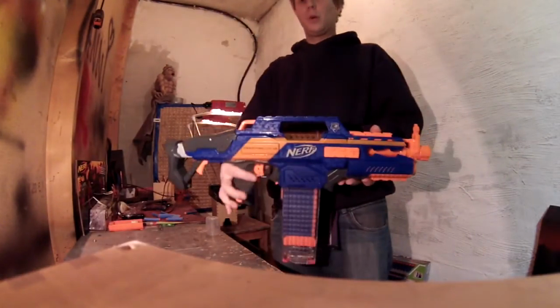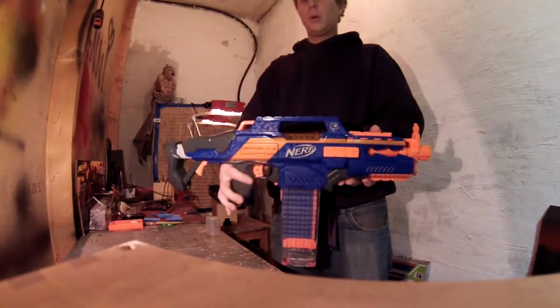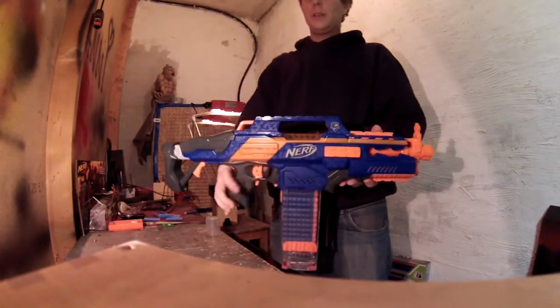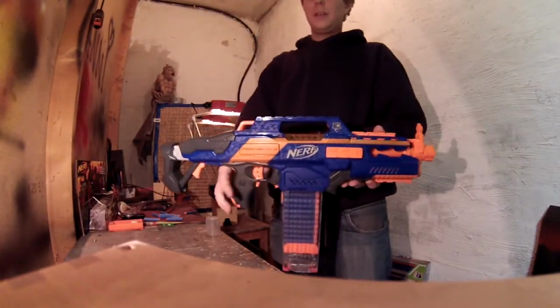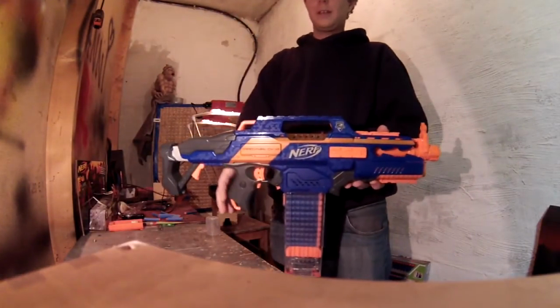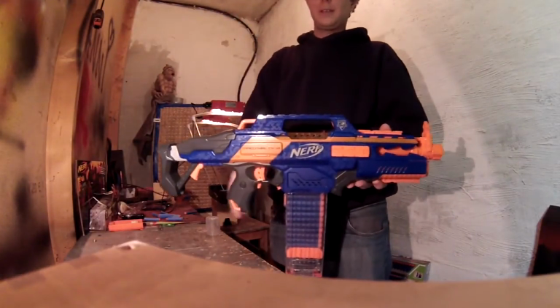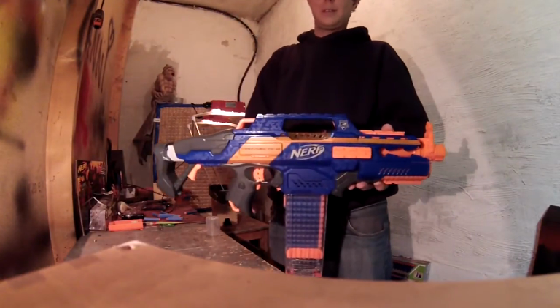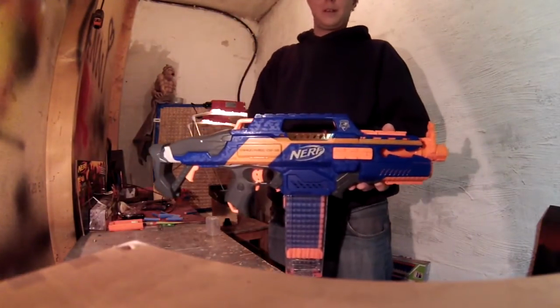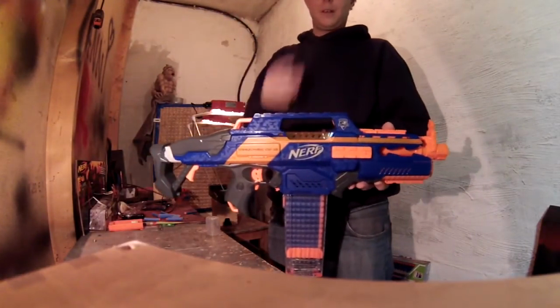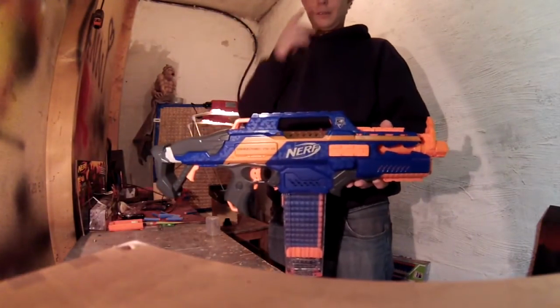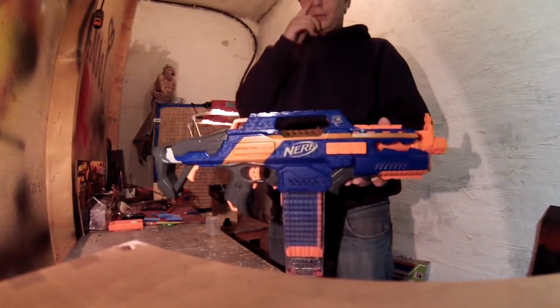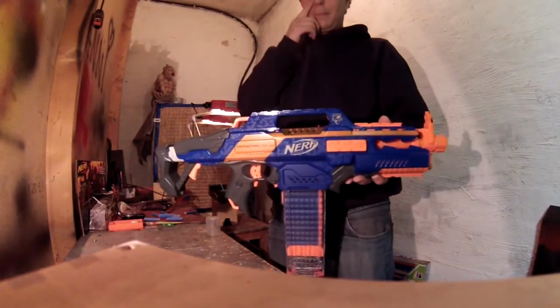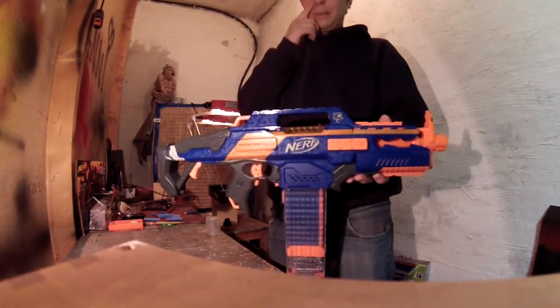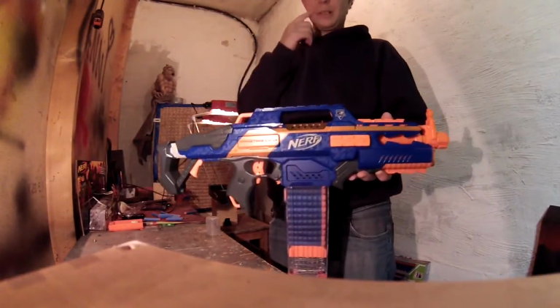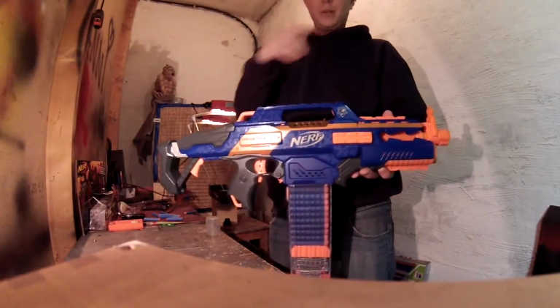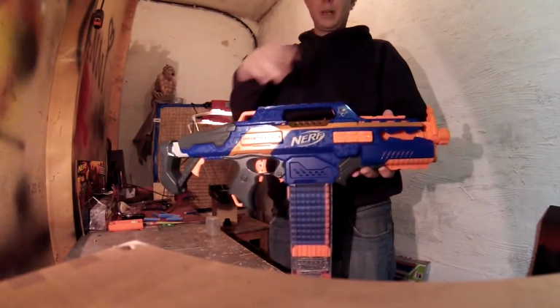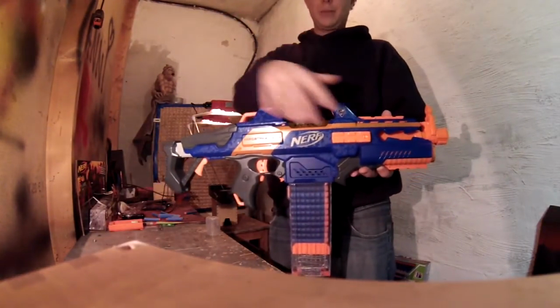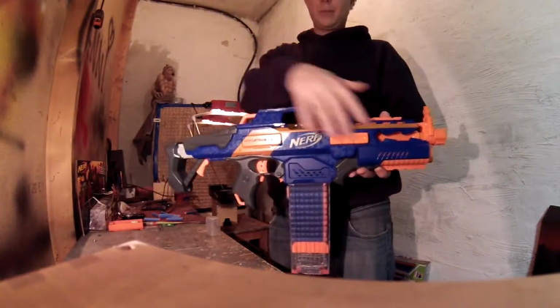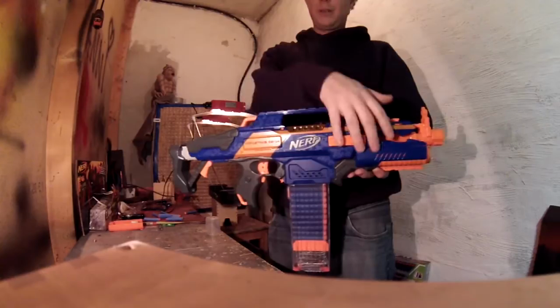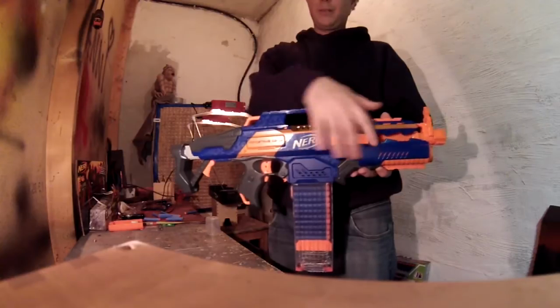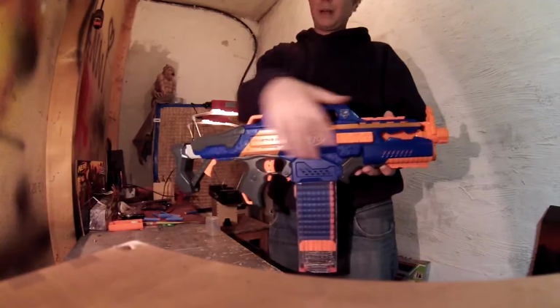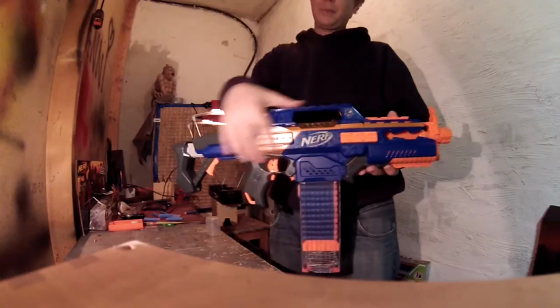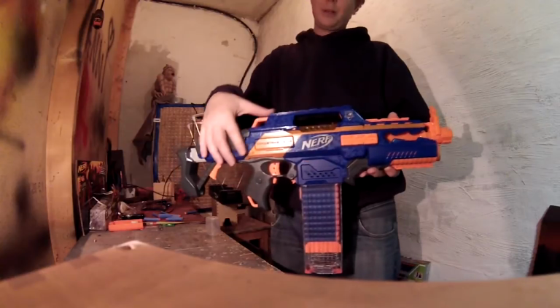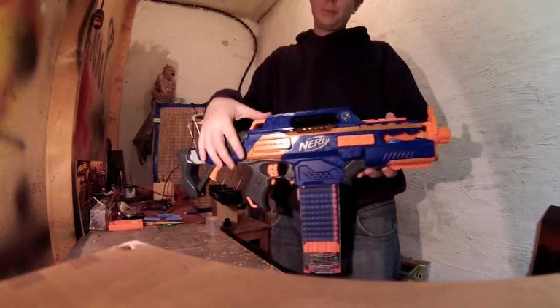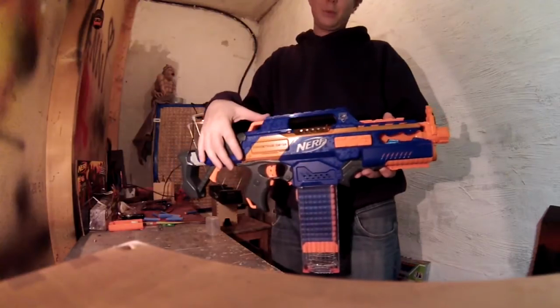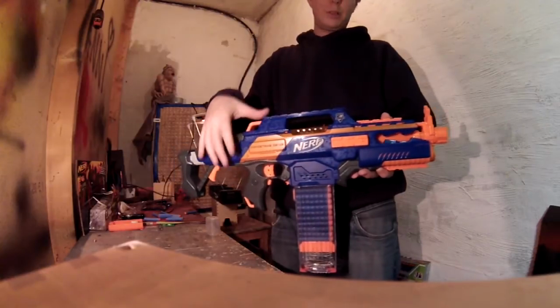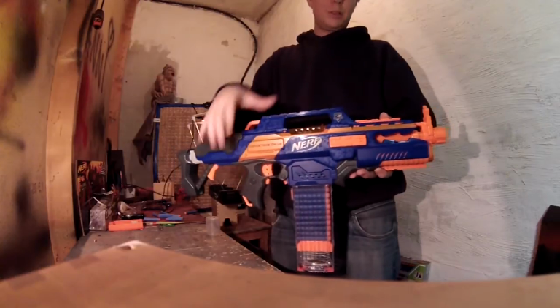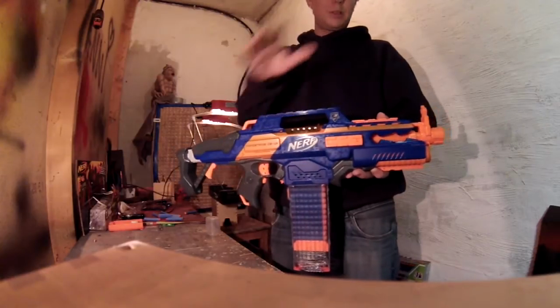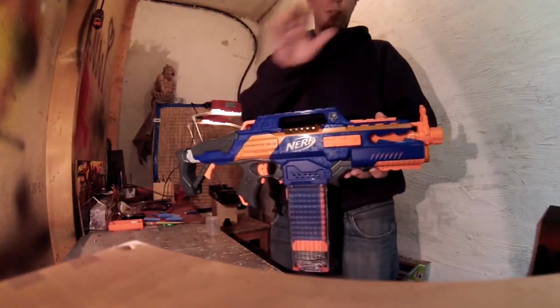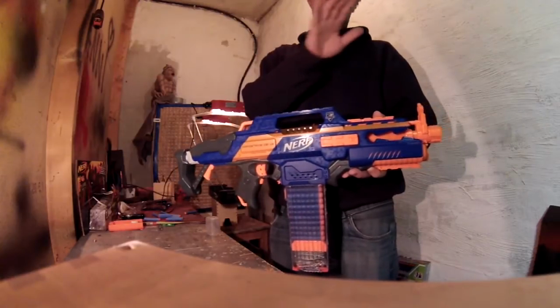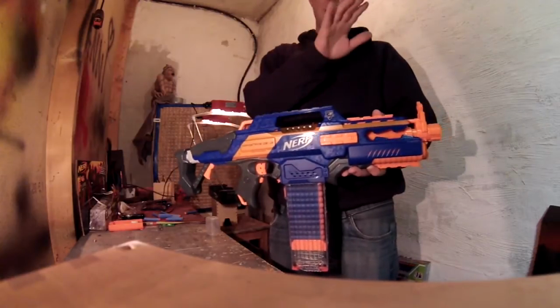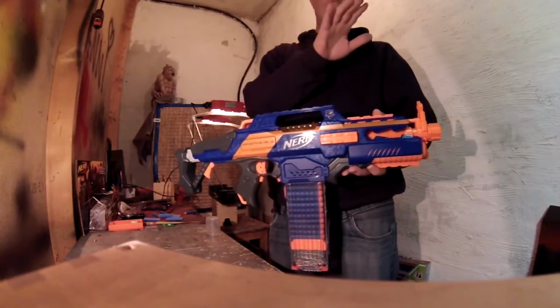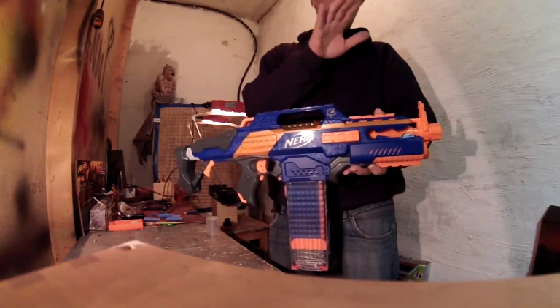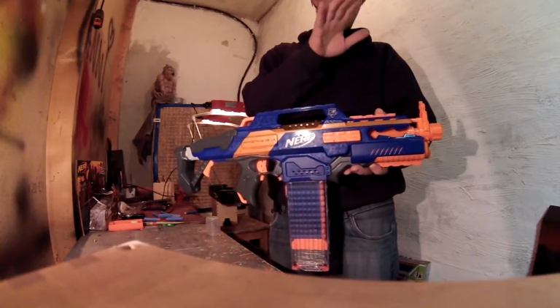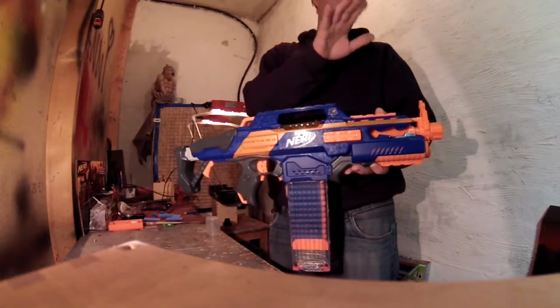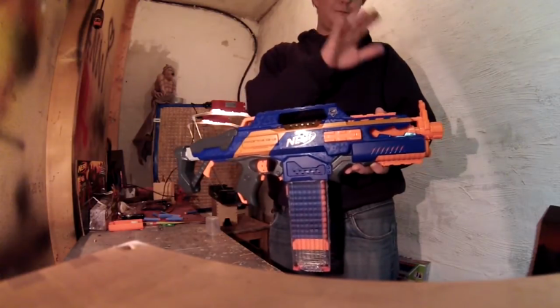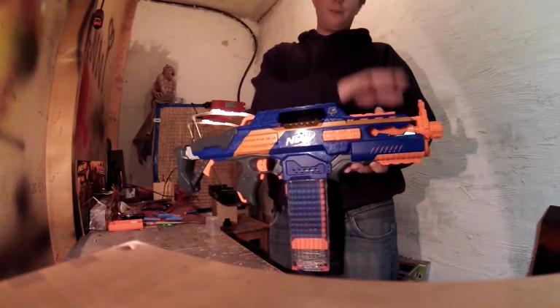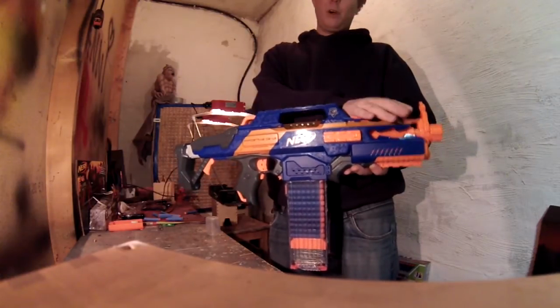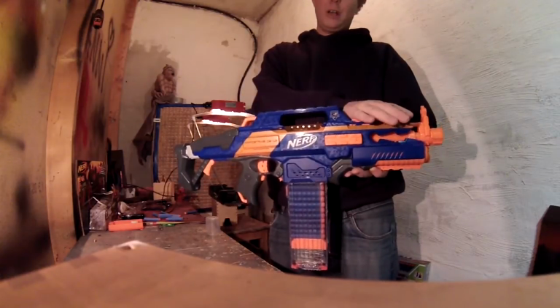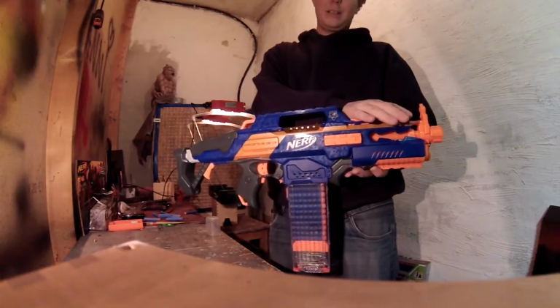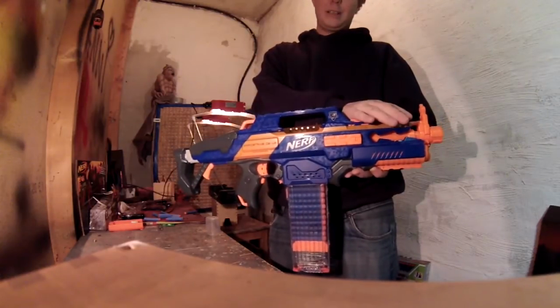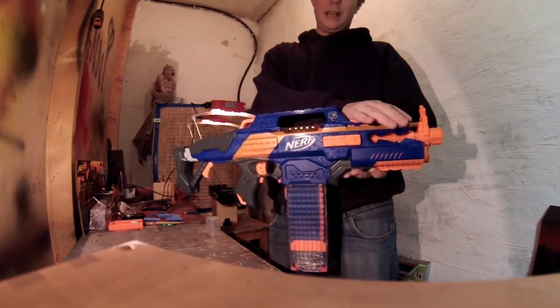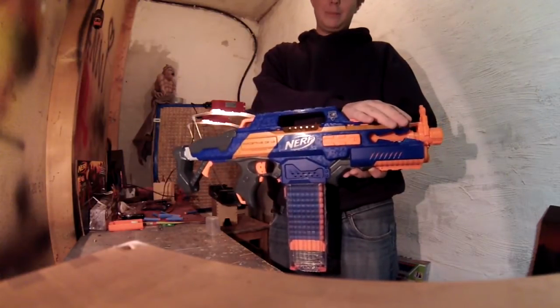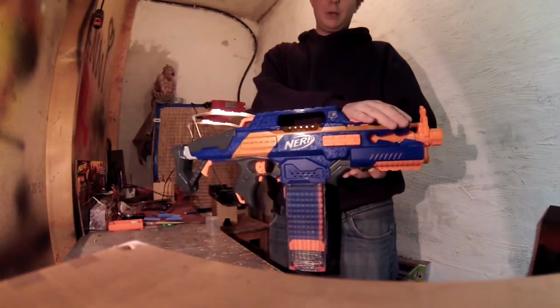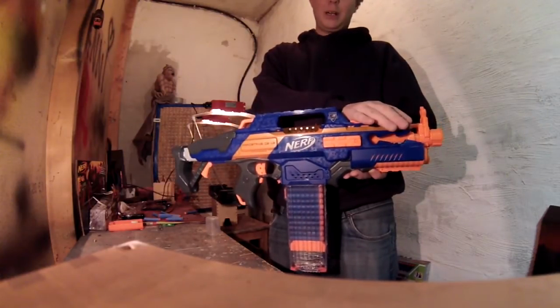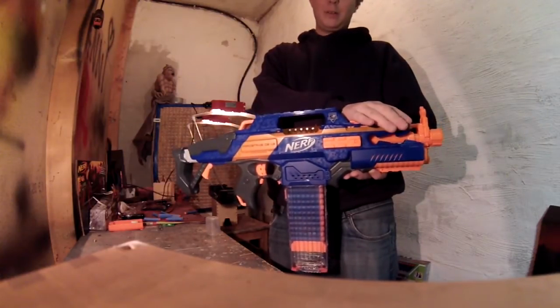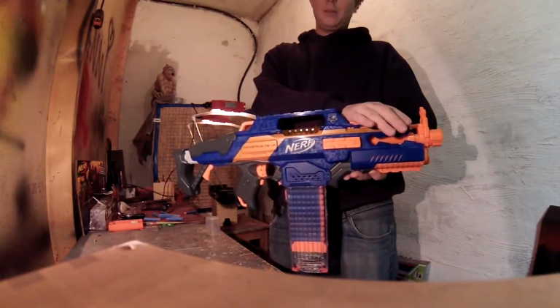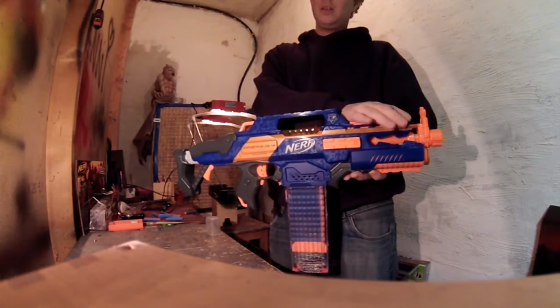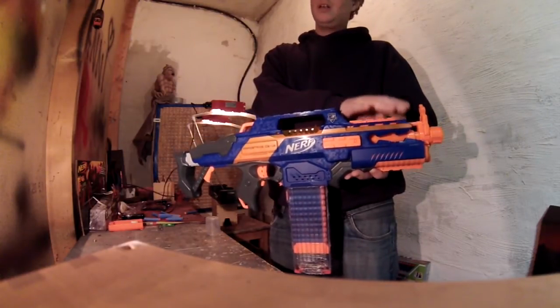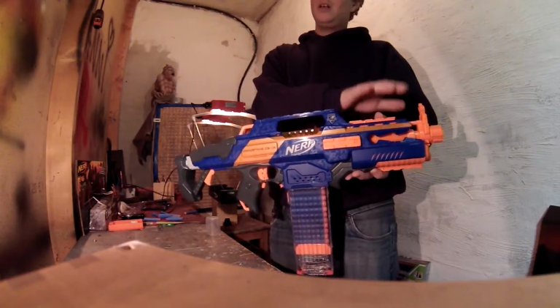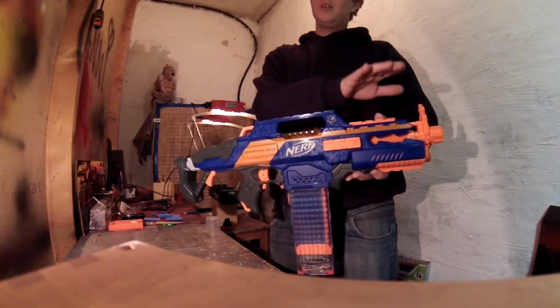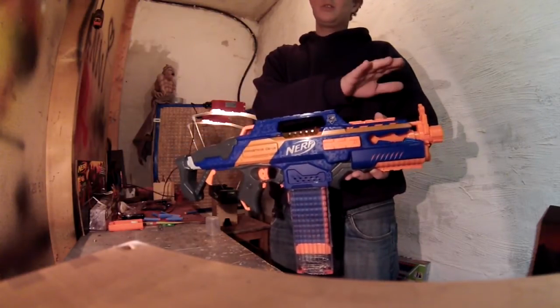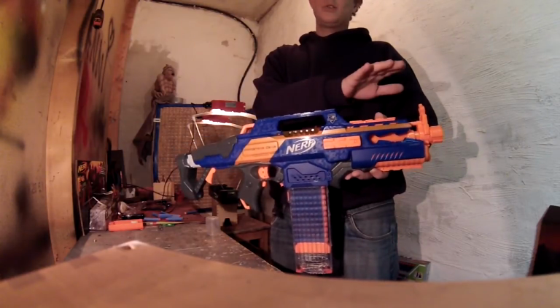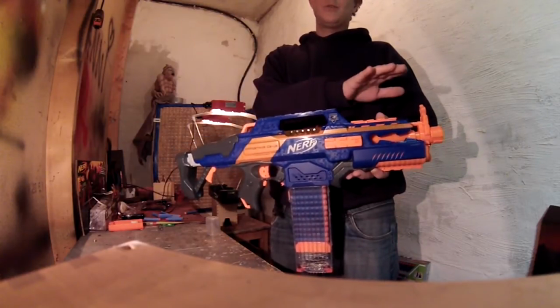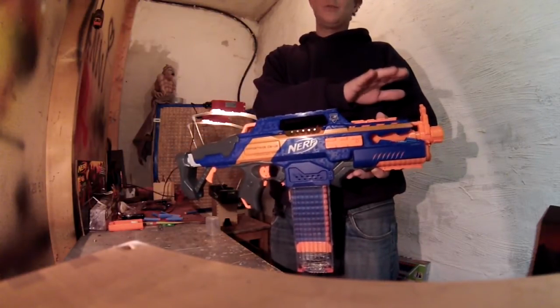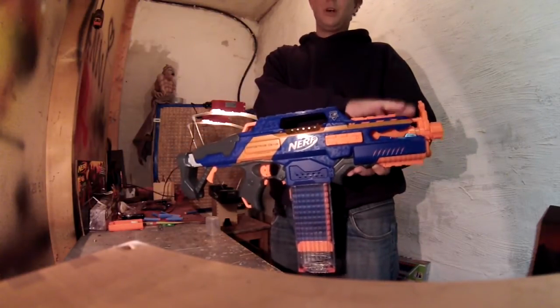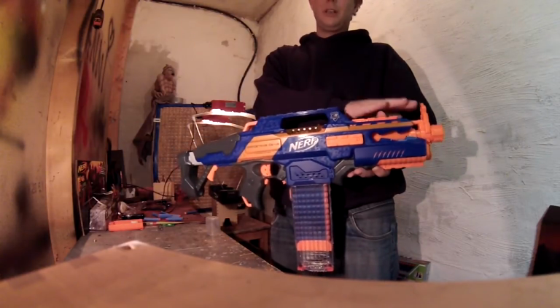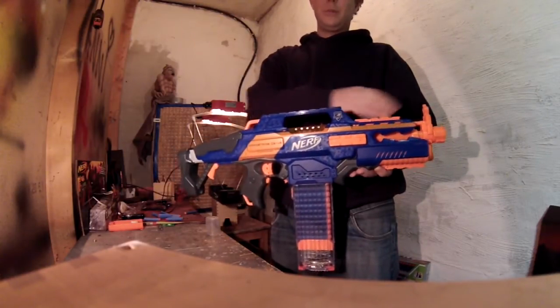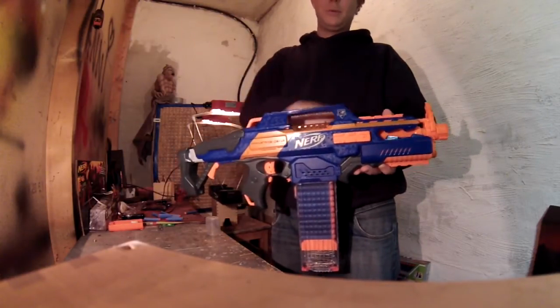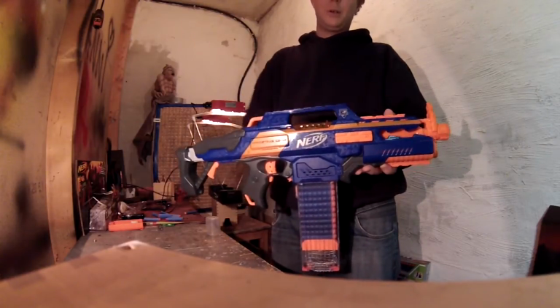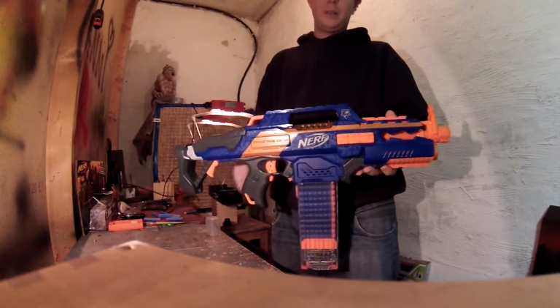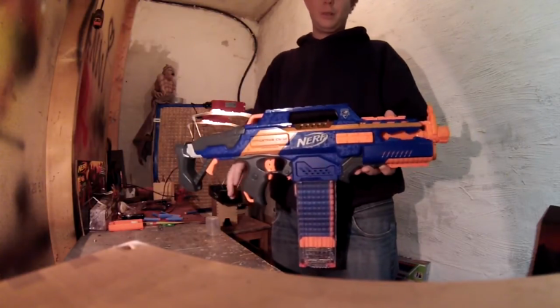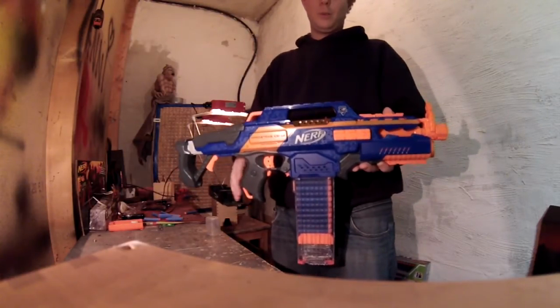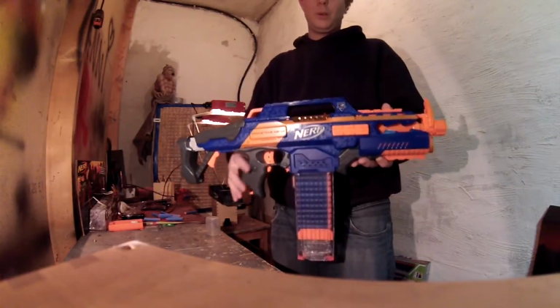A chrony test of the RapidStrike with upgrade motors and a 4S LiPo, so 14.8V.